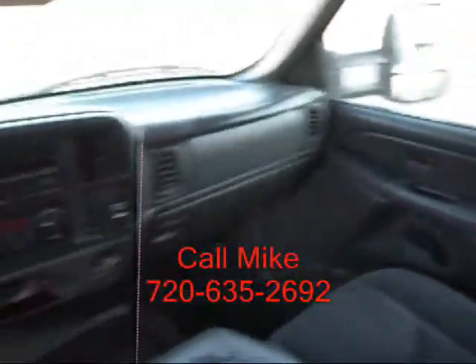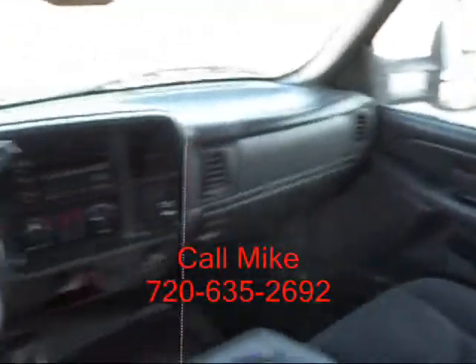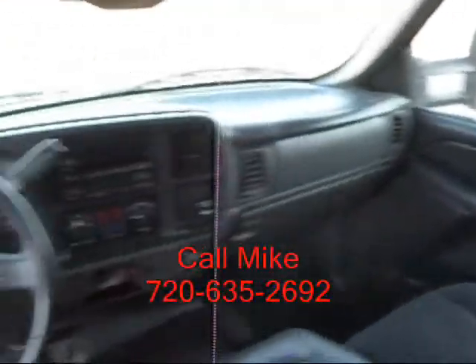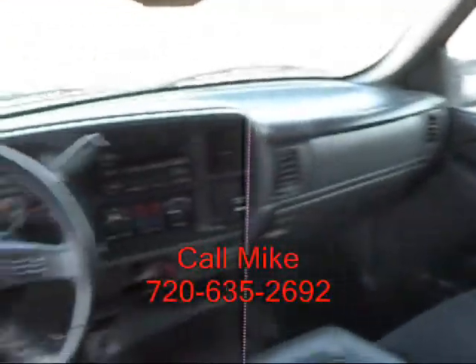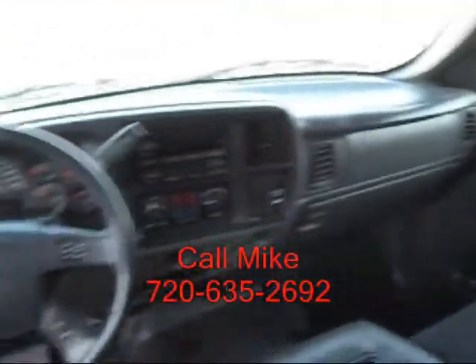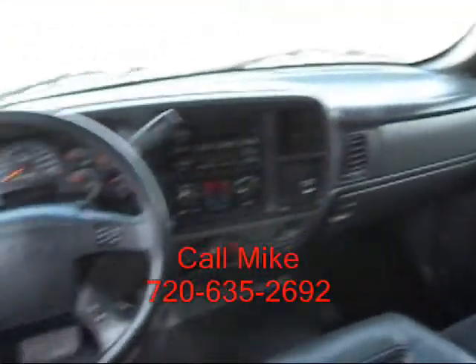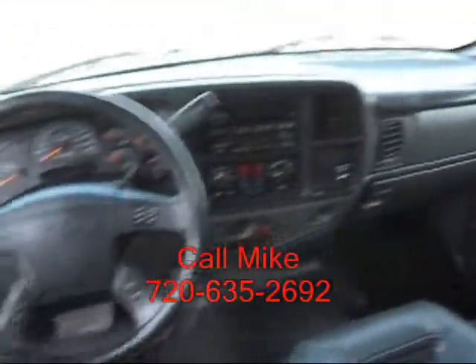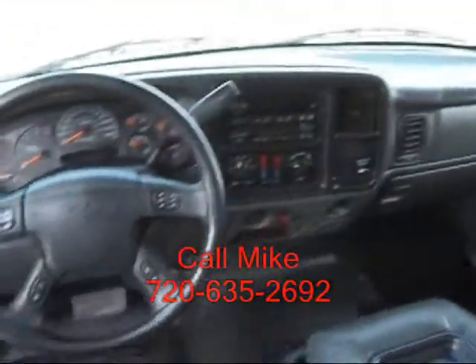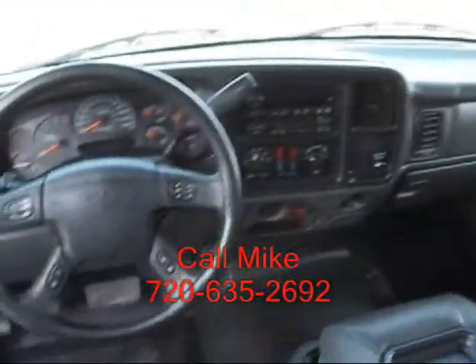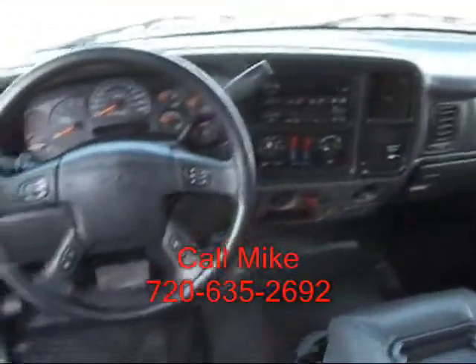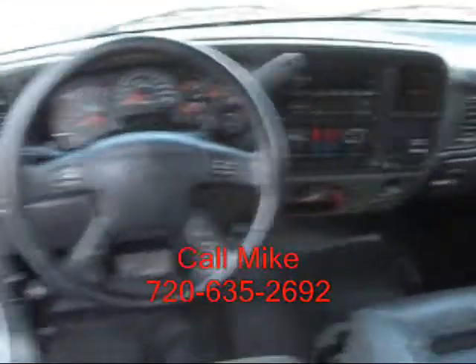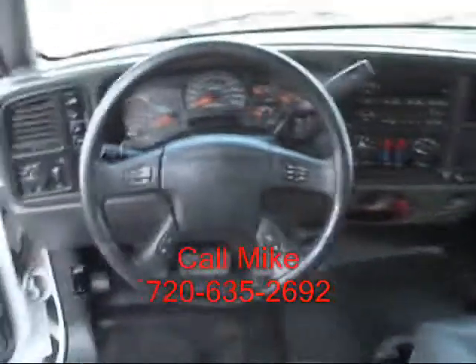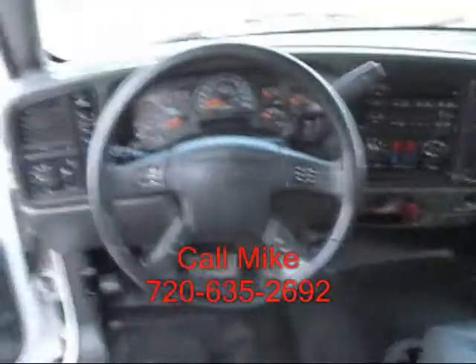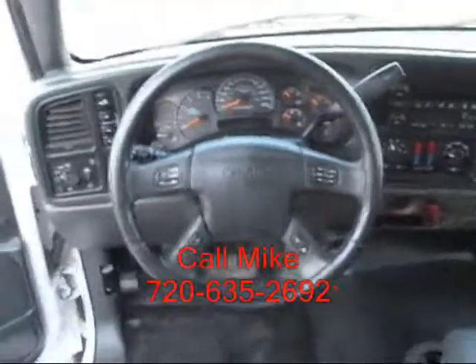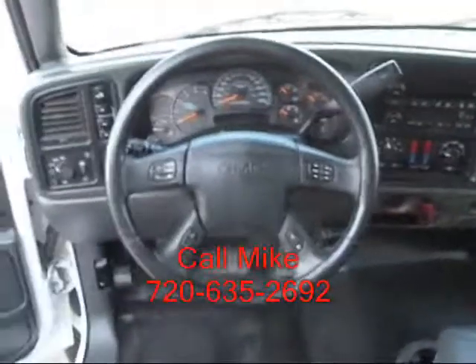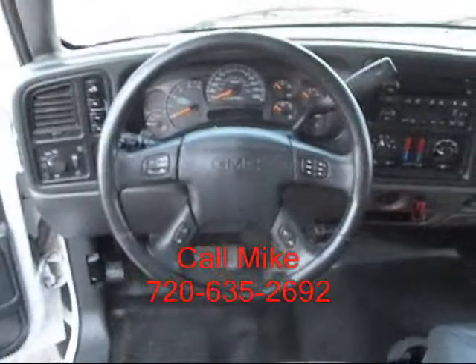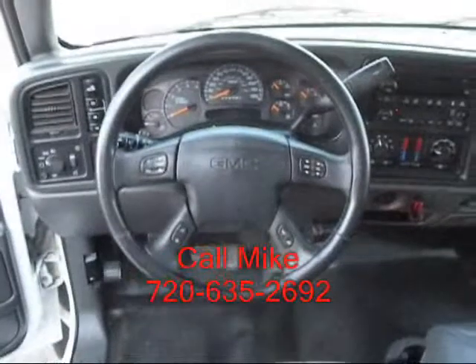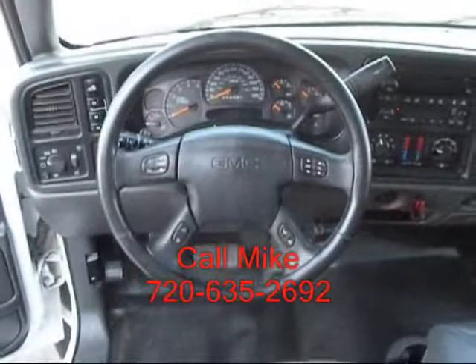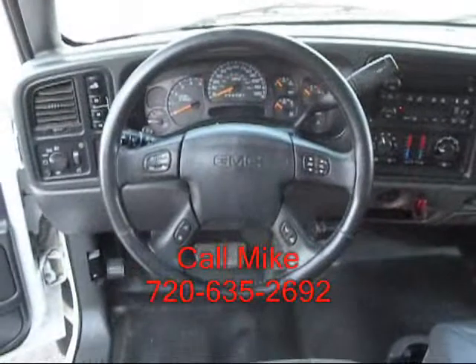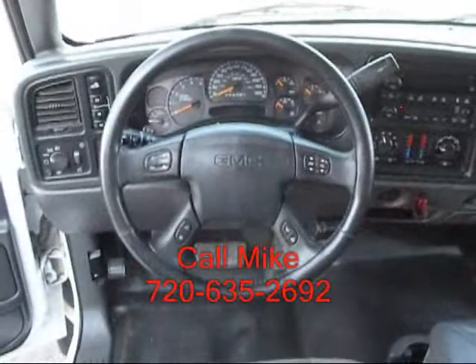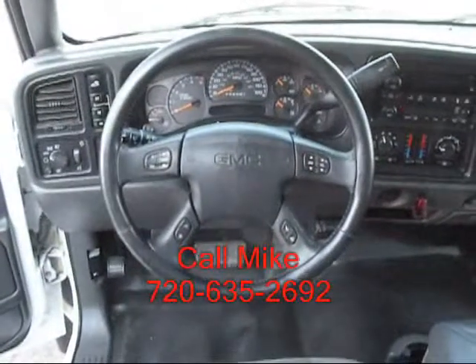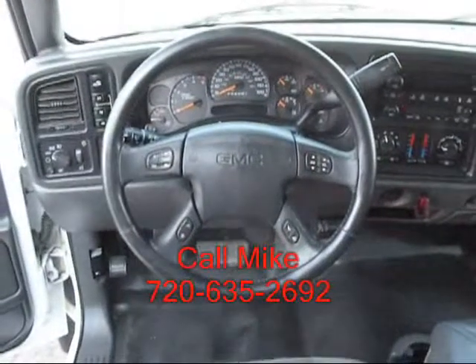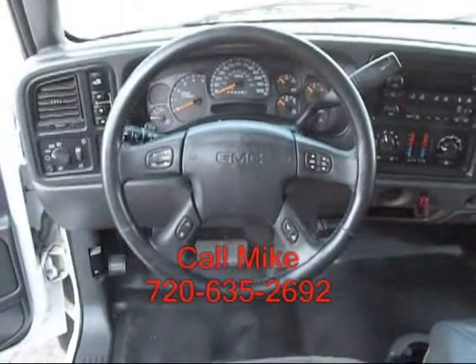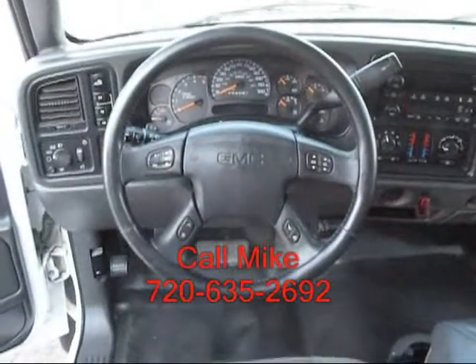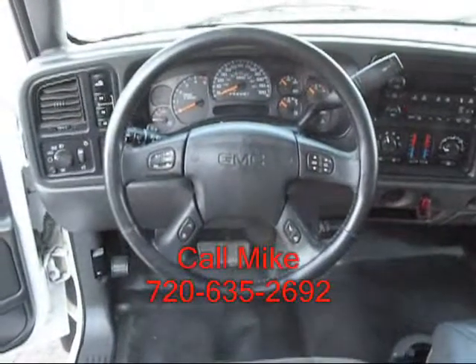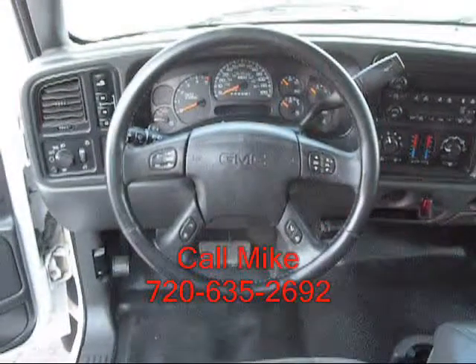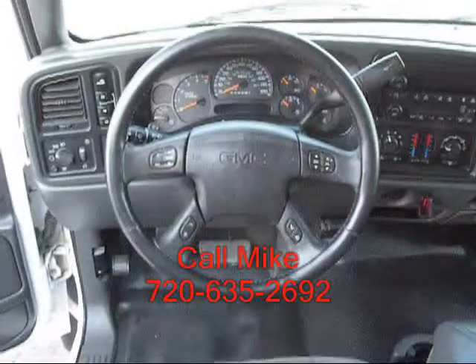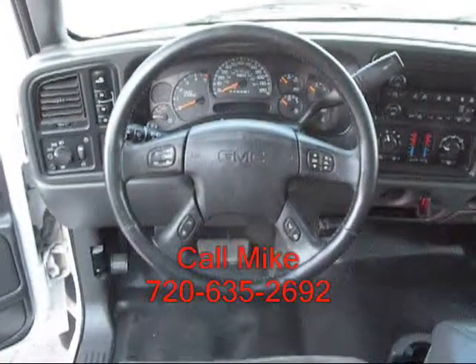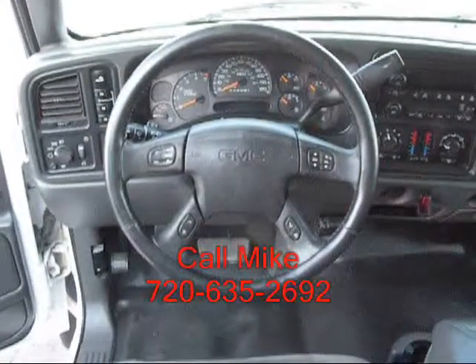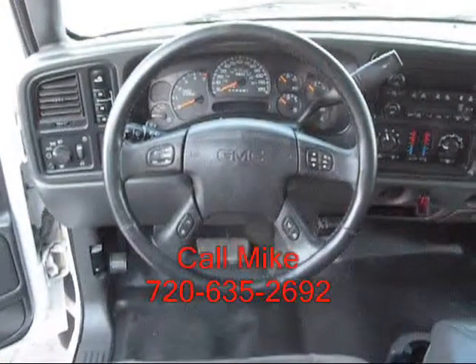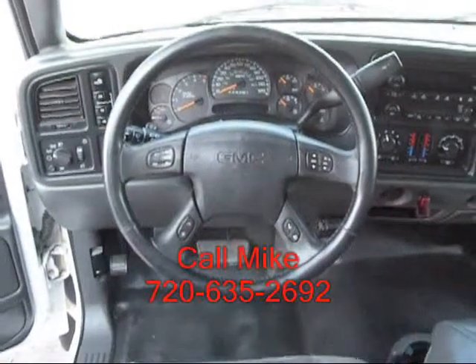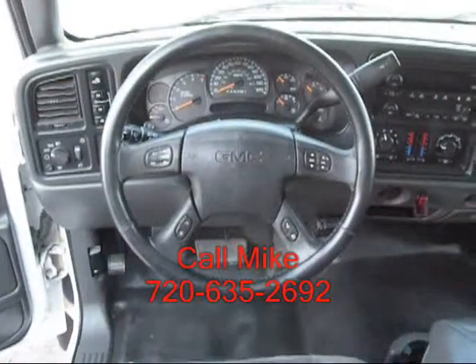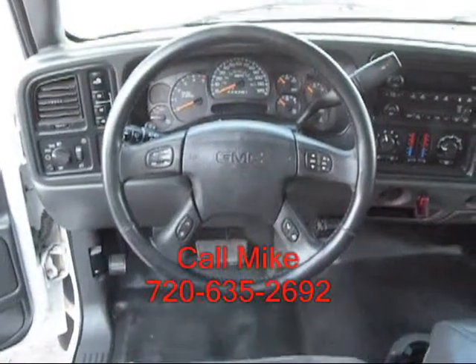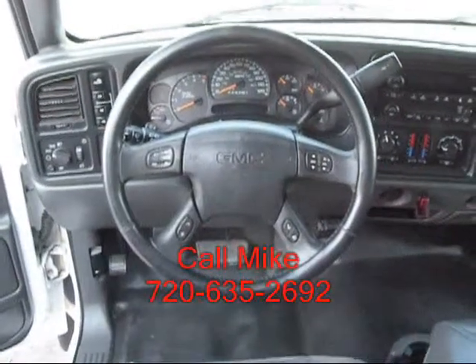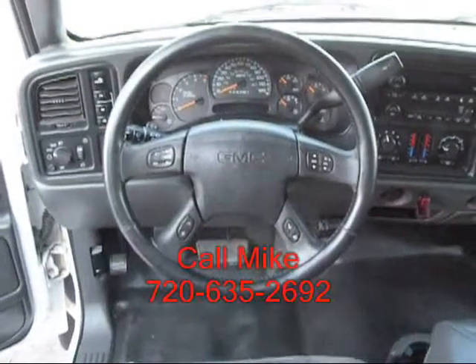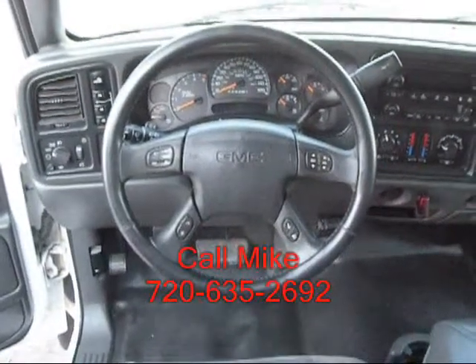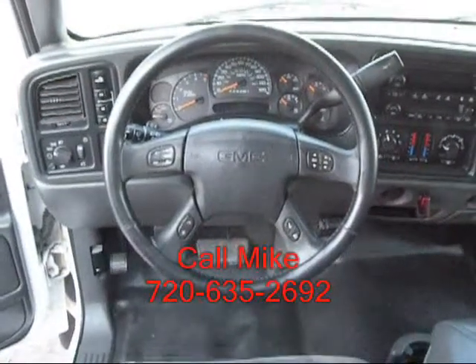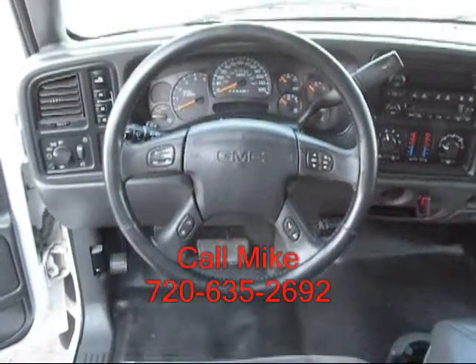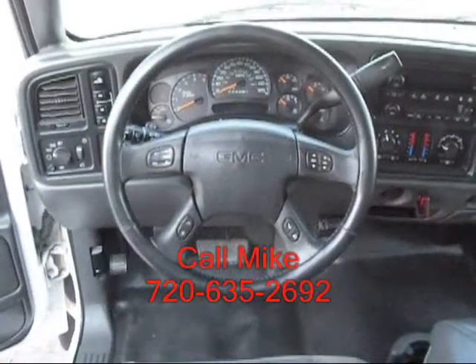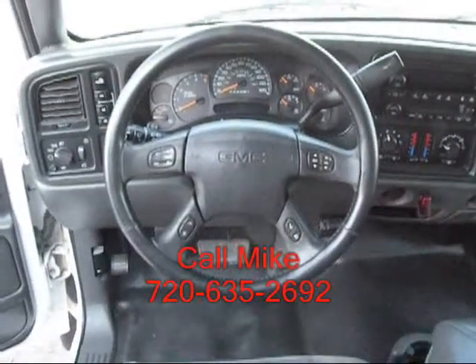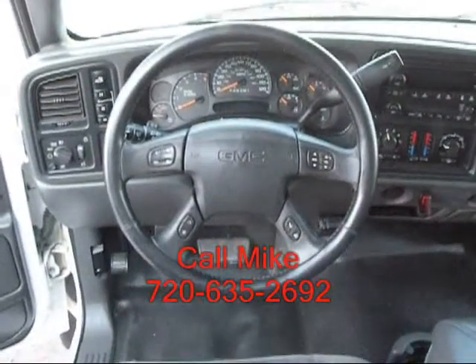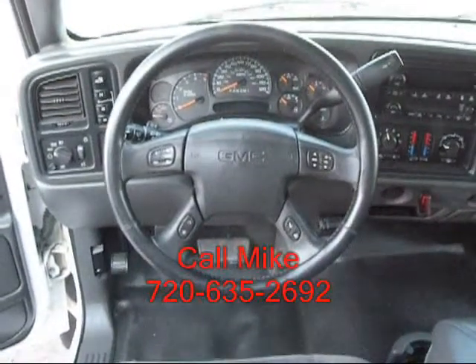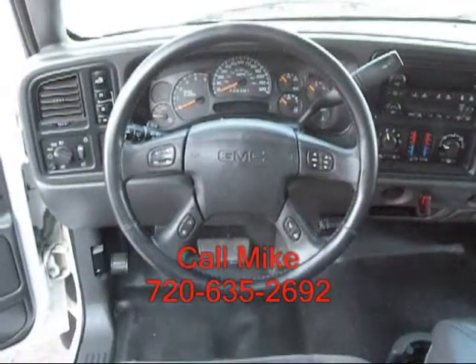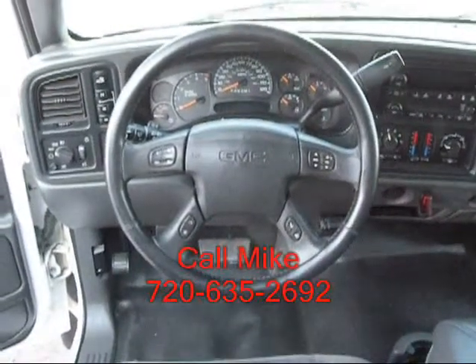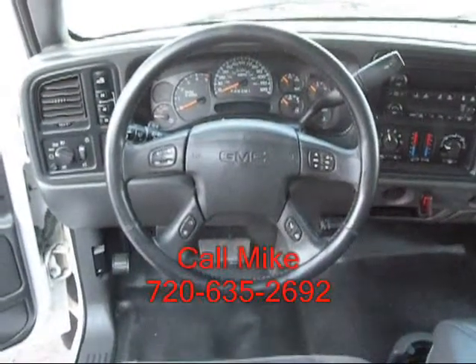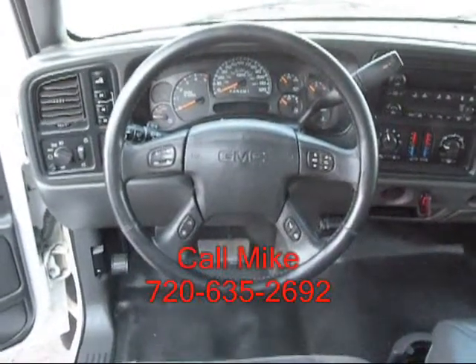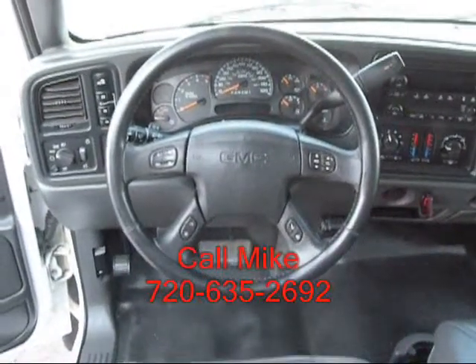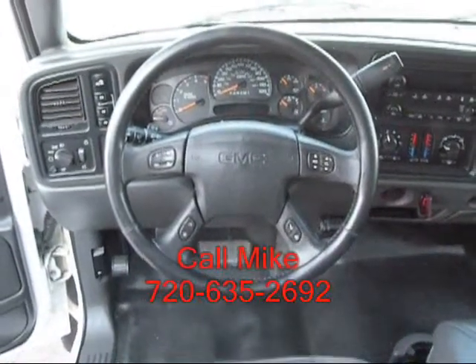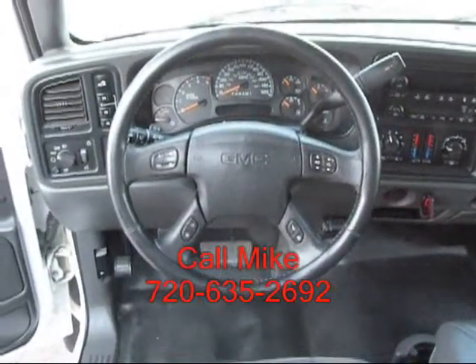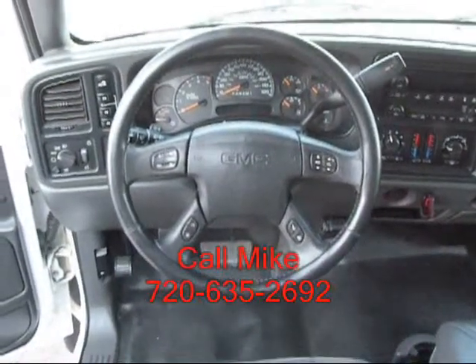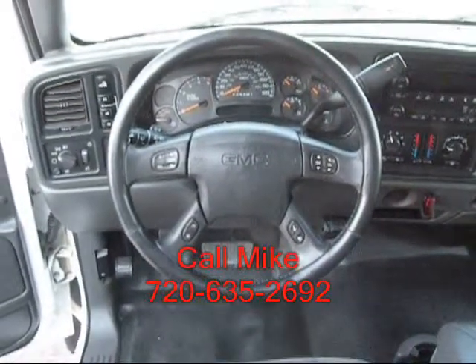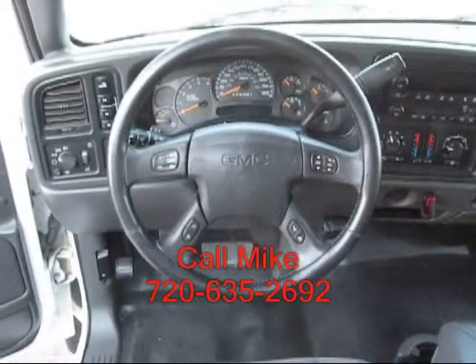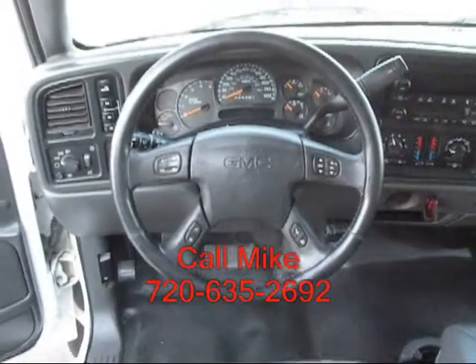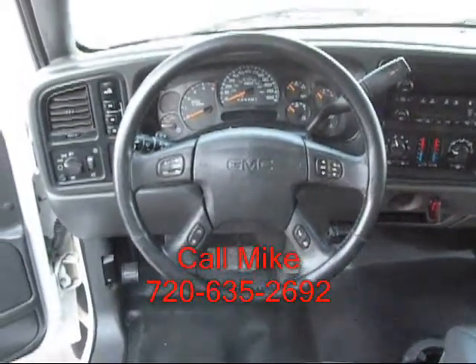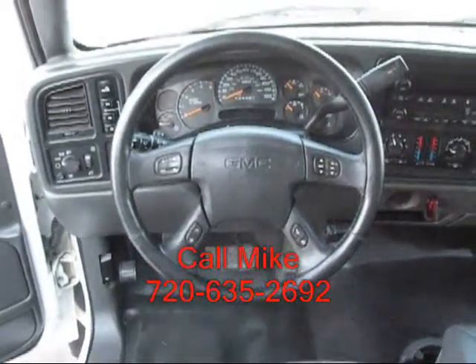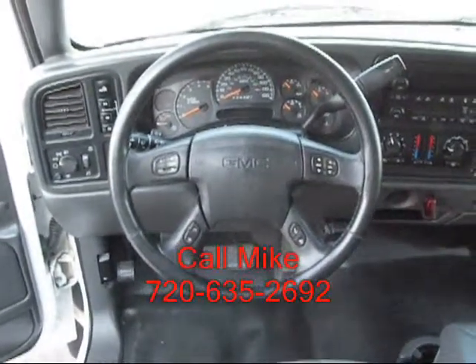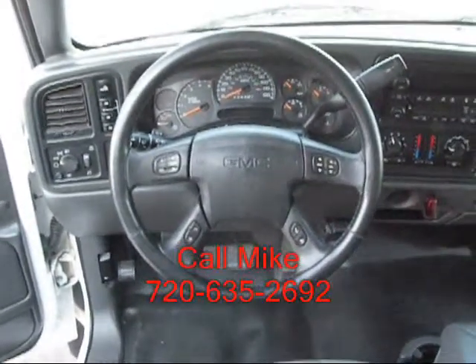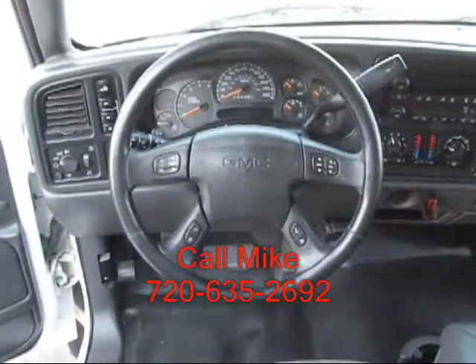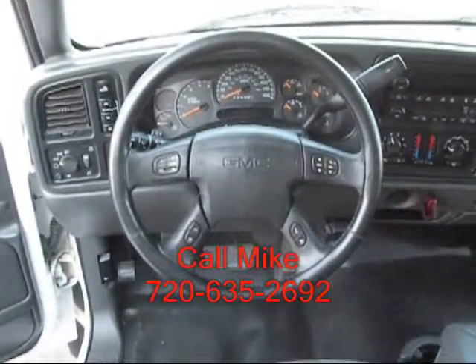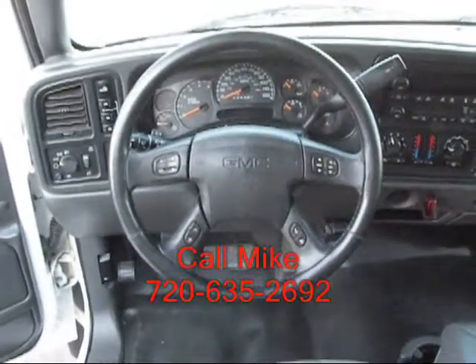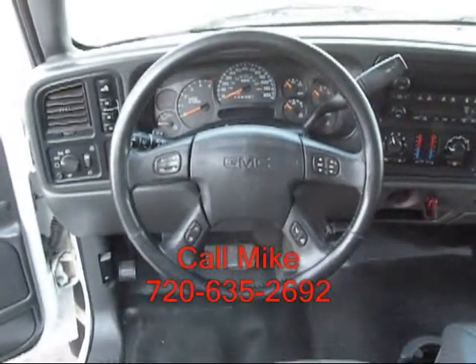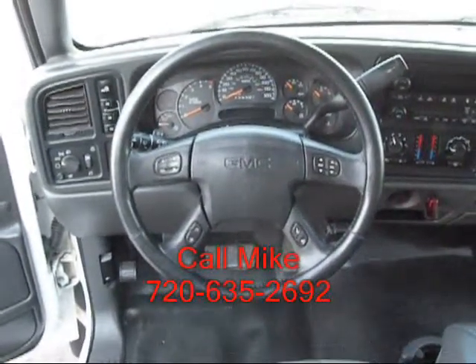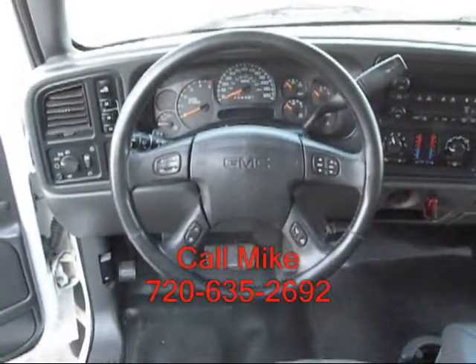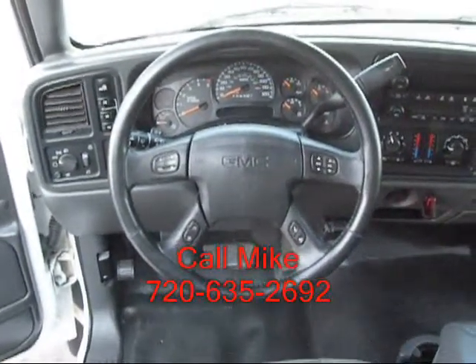If this is a truck you're interested in, give me a call: 720-635-2692.